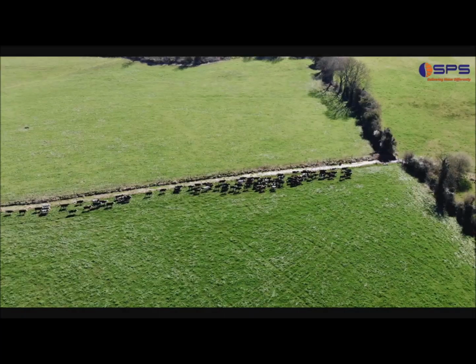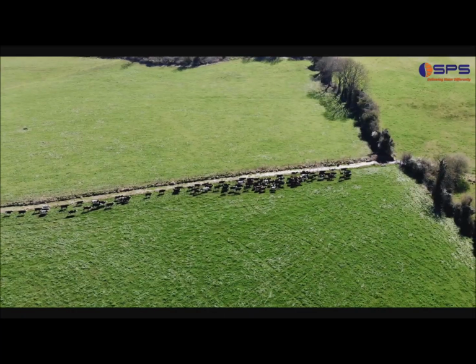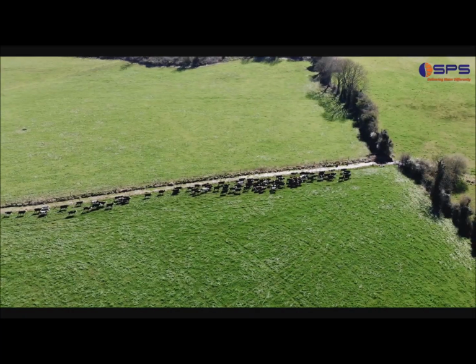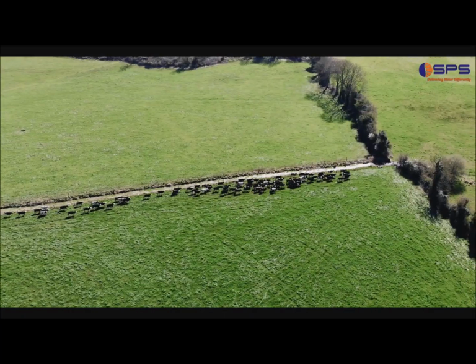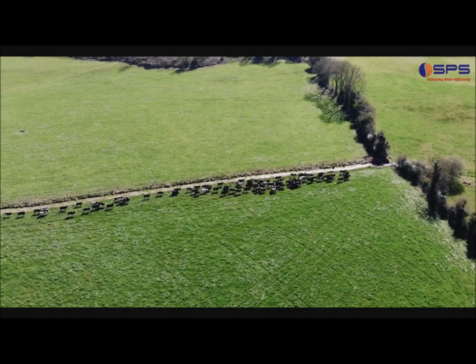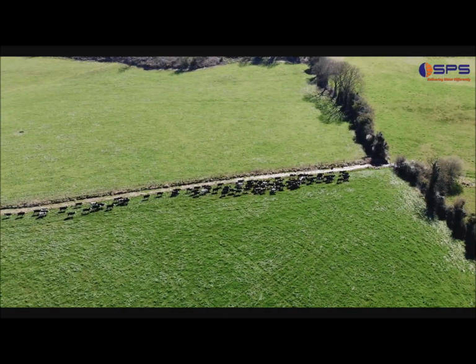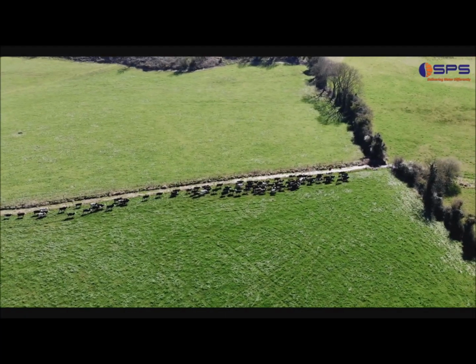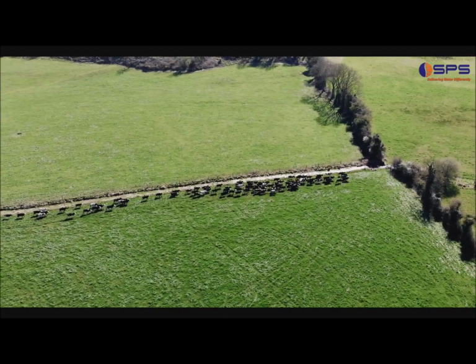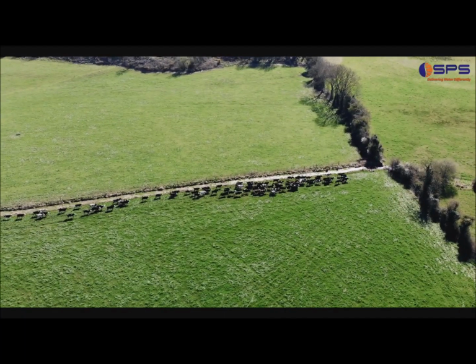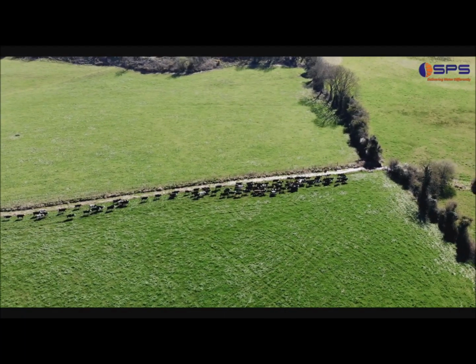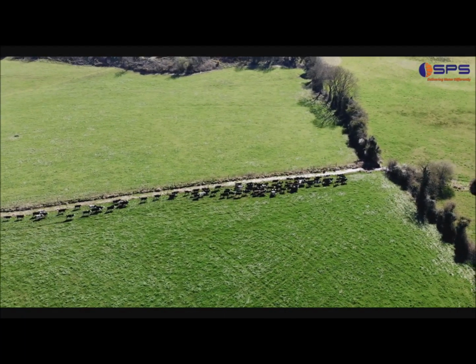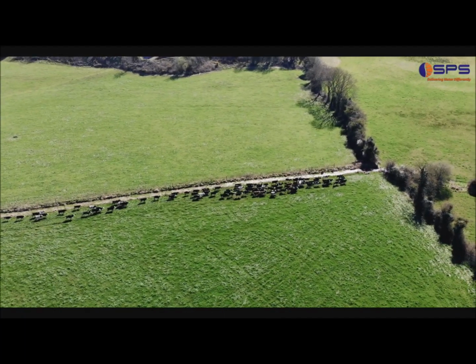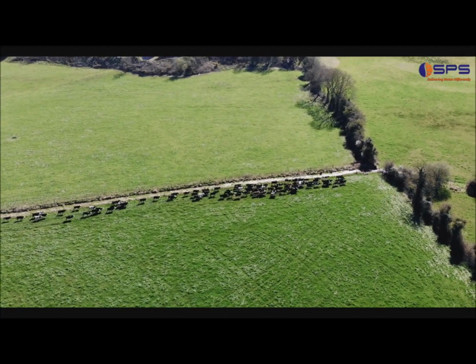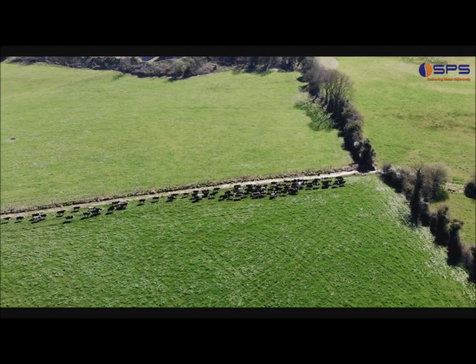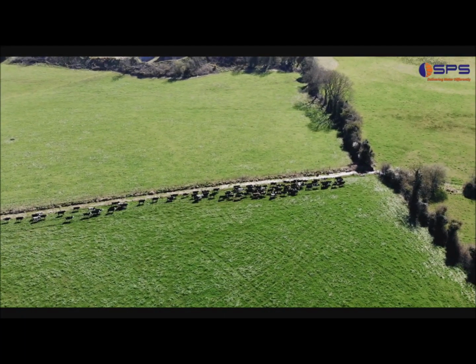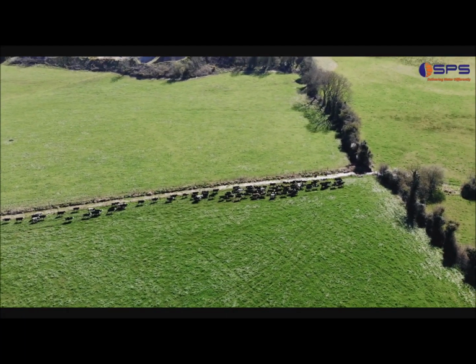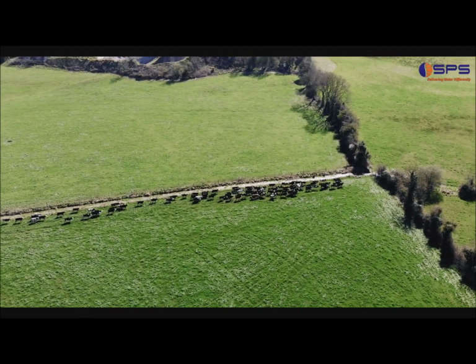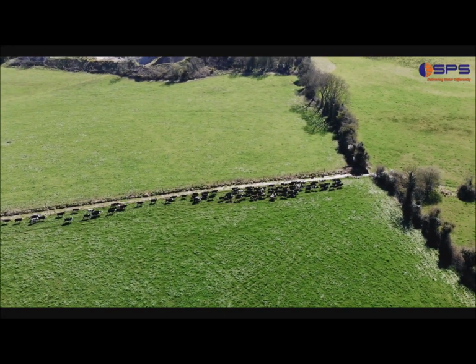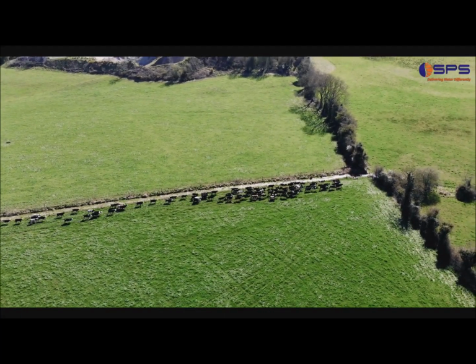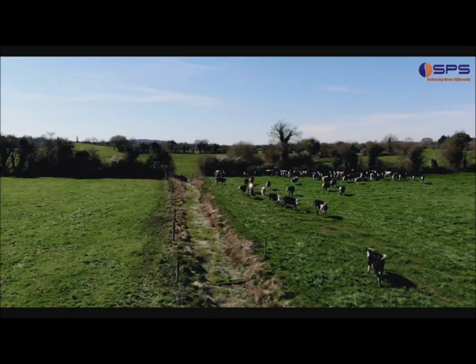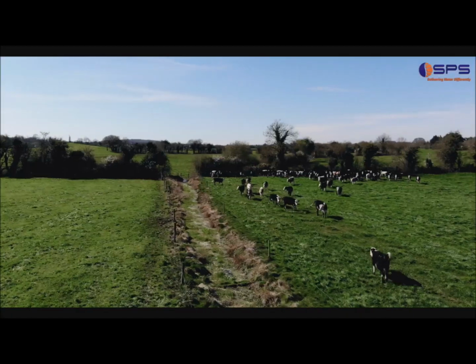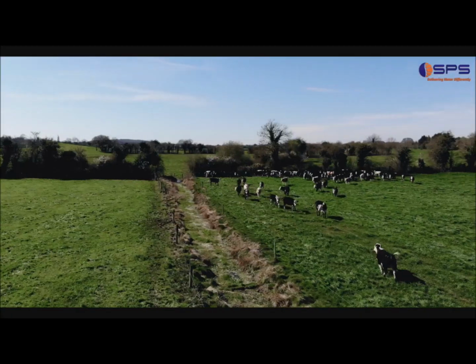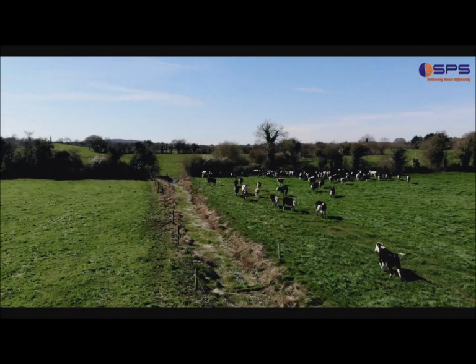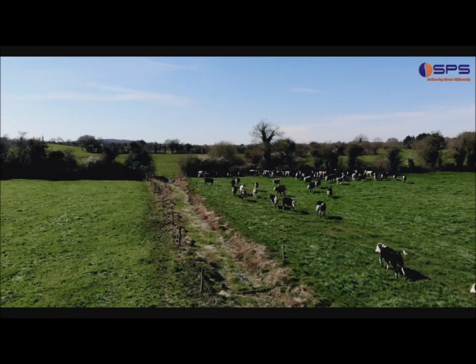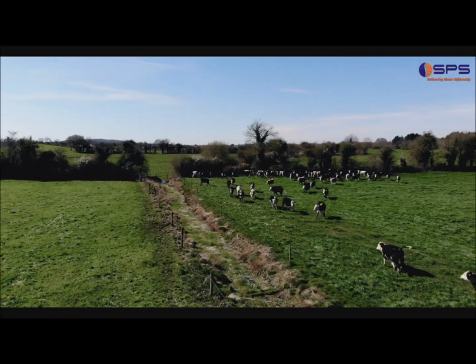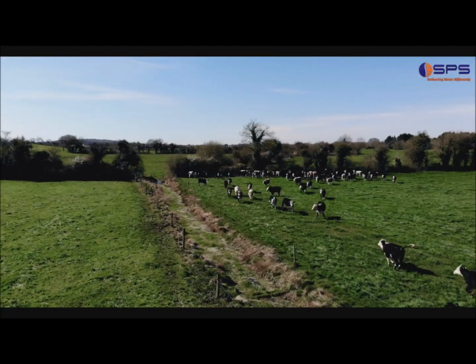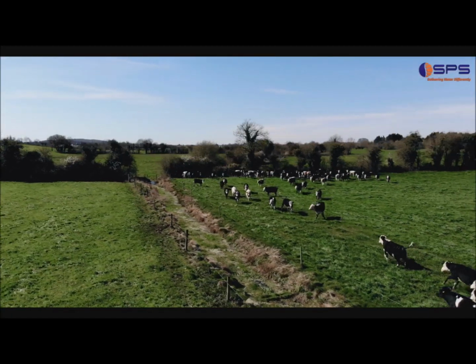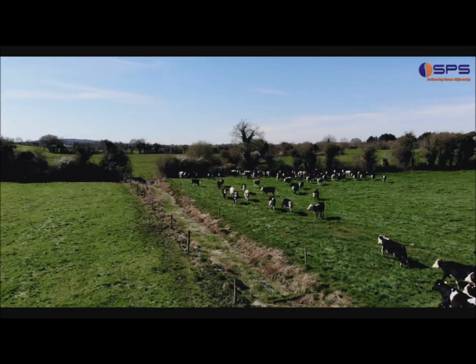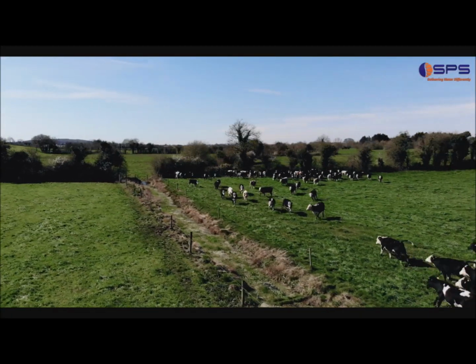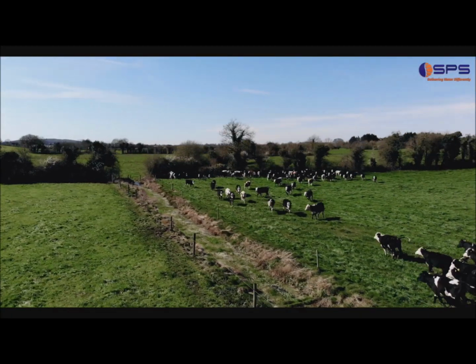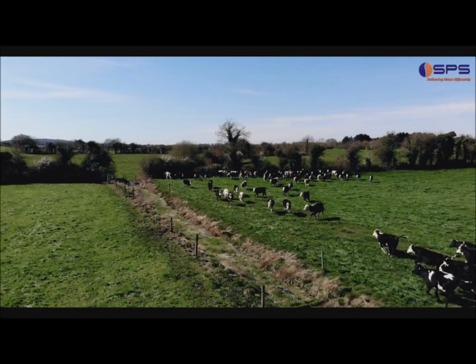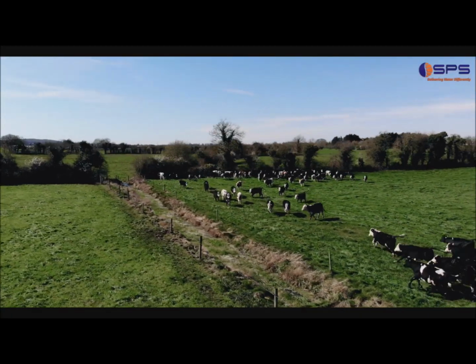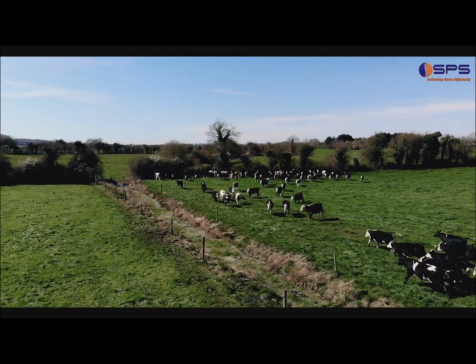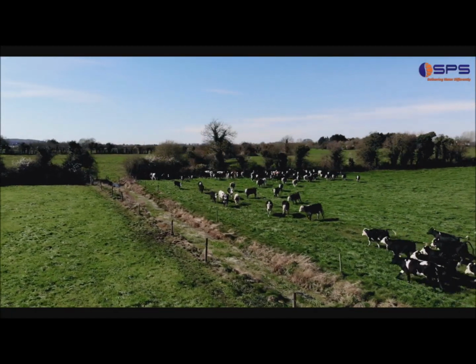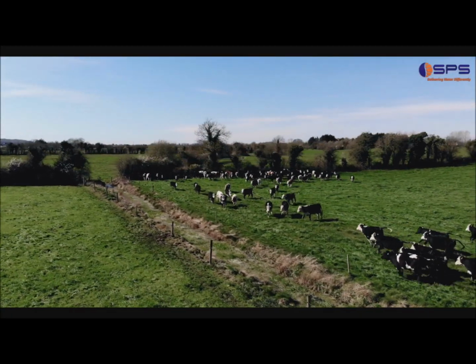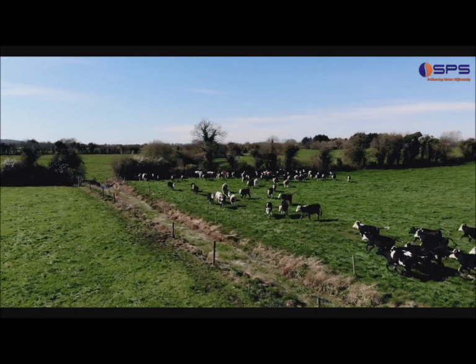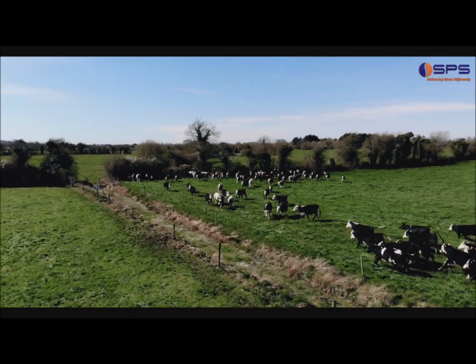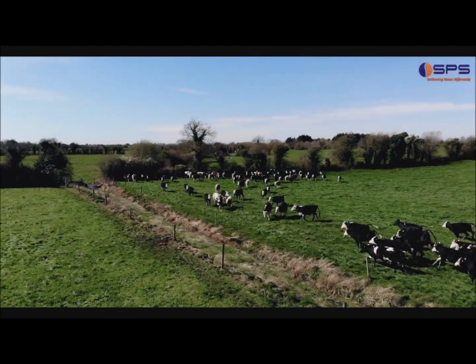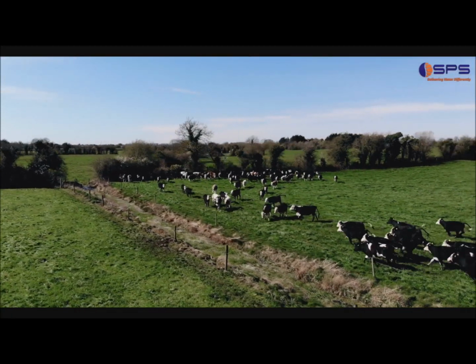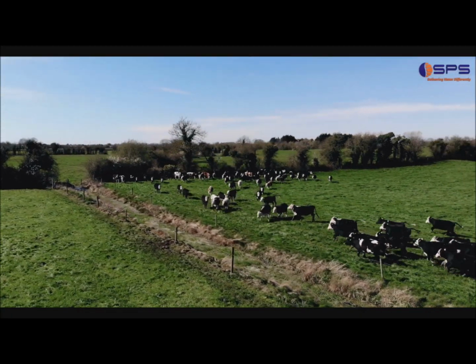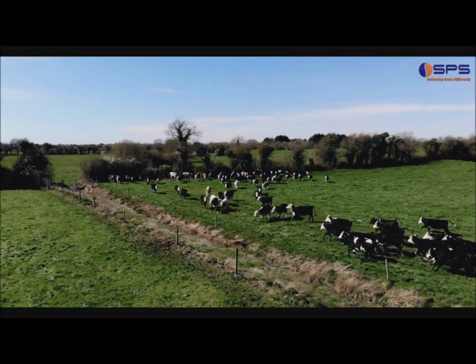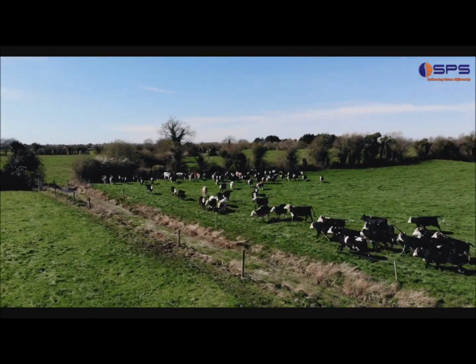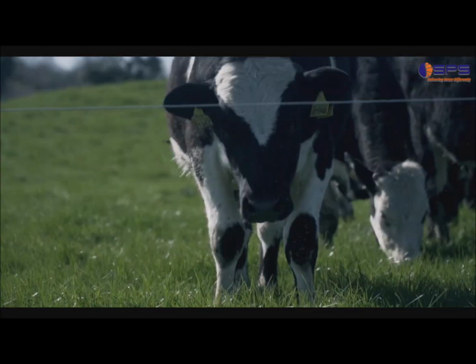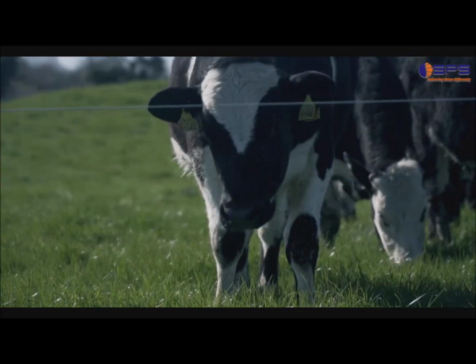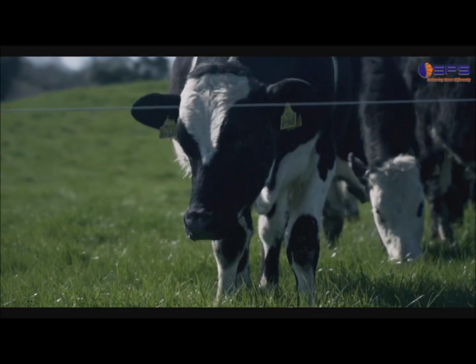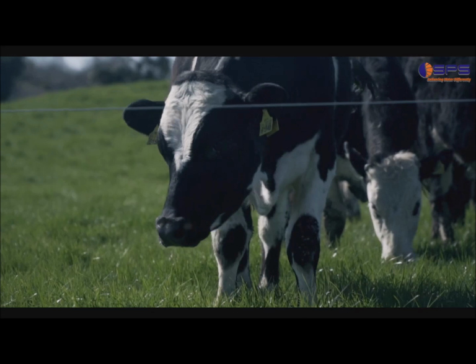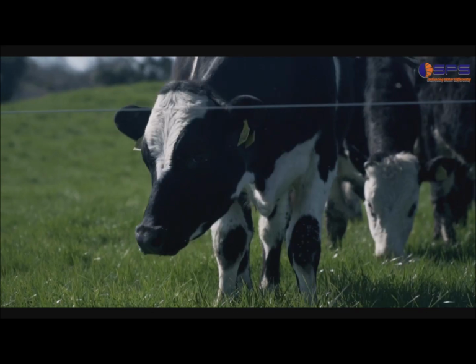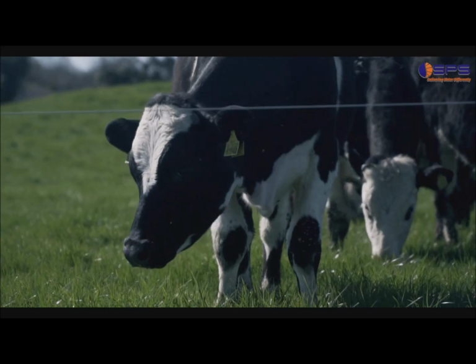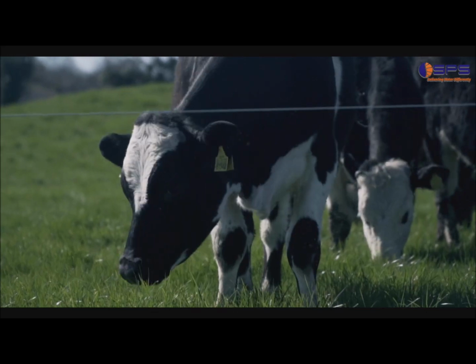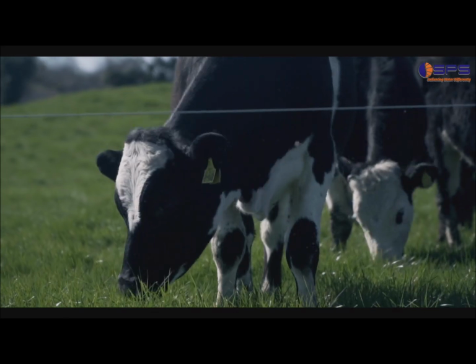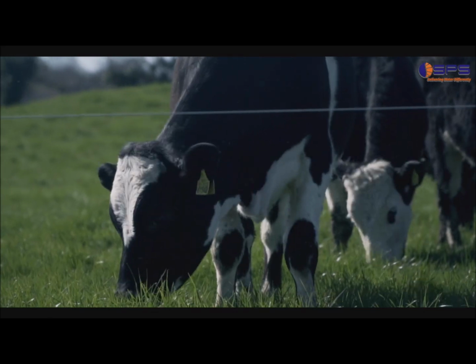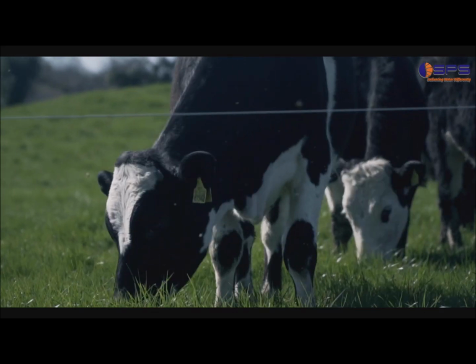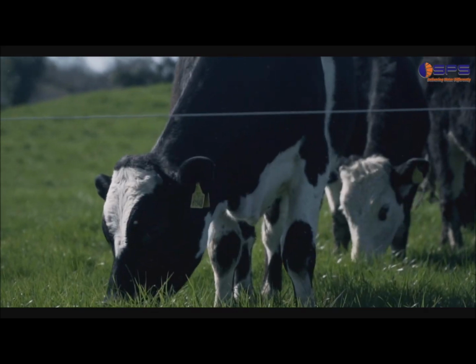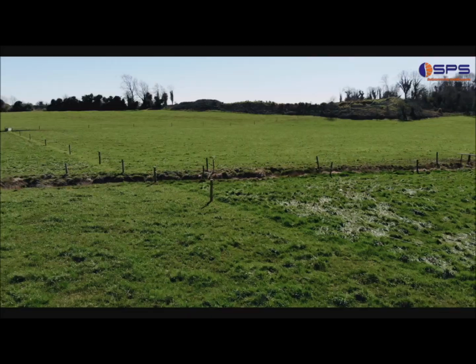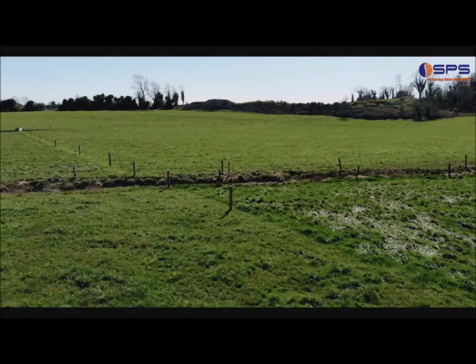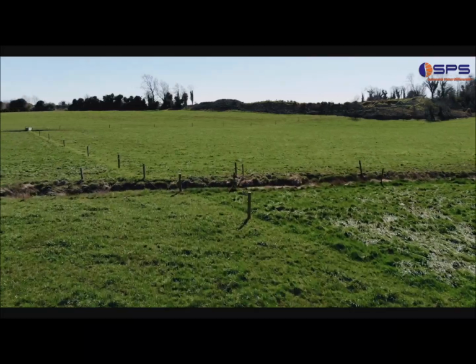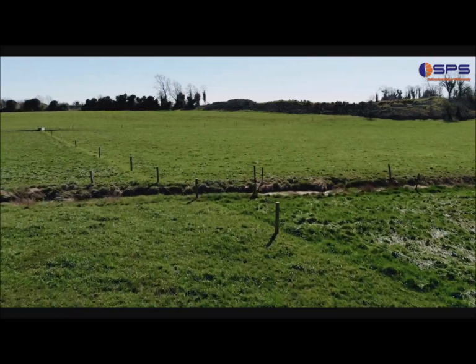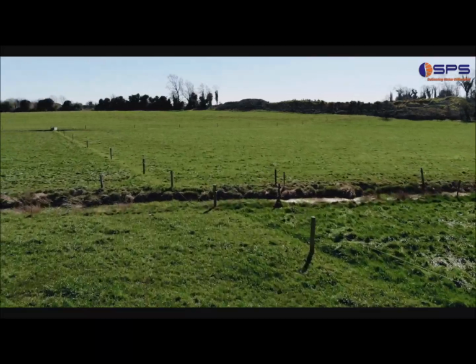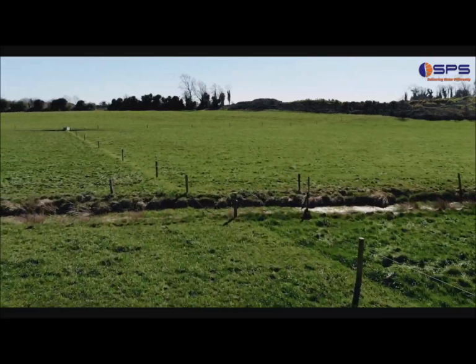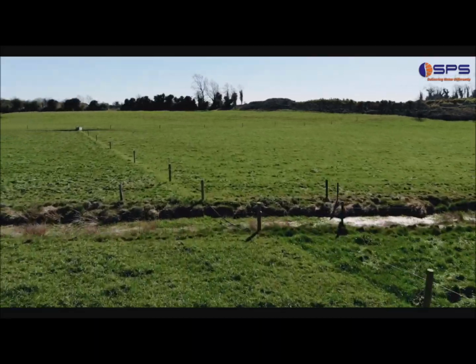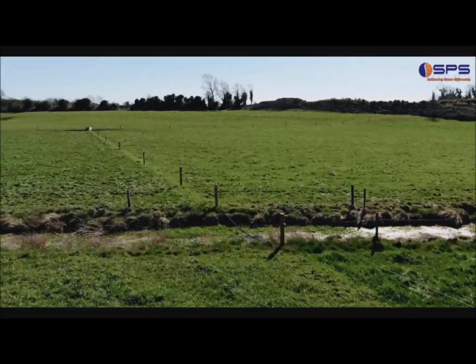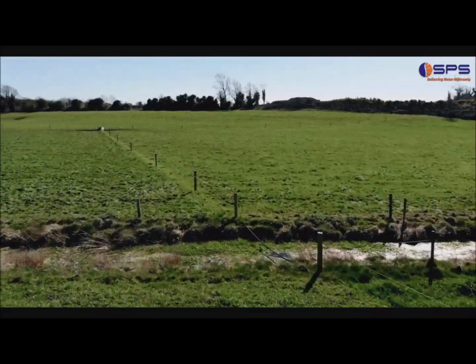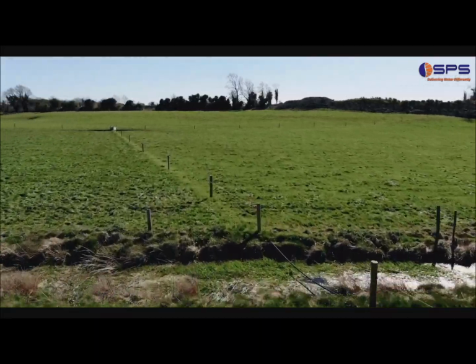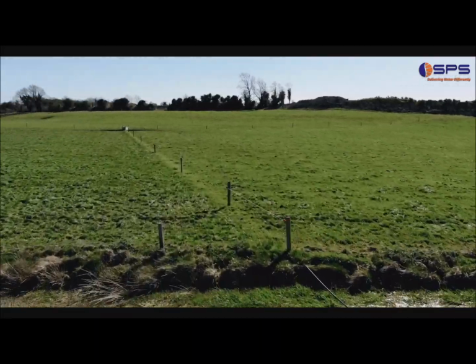This time last year I was carrying 60 cattle maximum on this piece of land and found it very difficult to manage the grass.